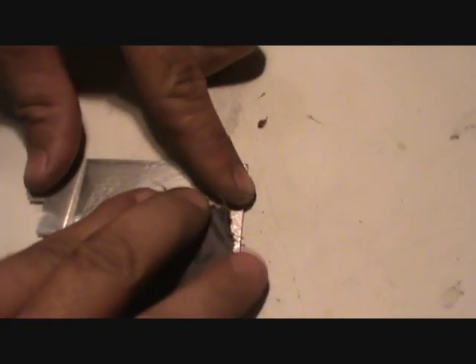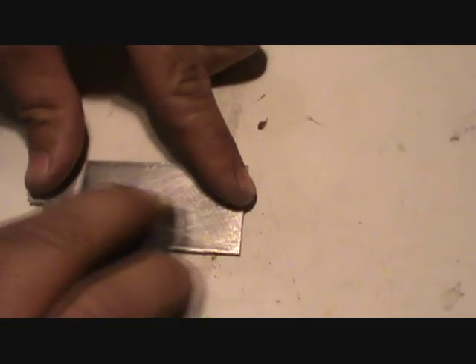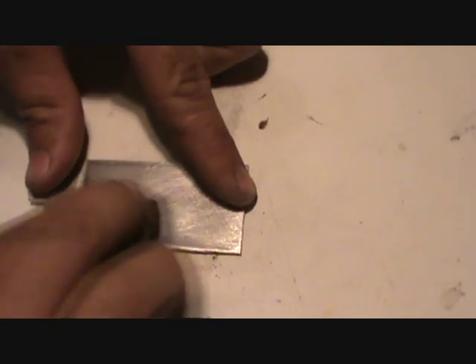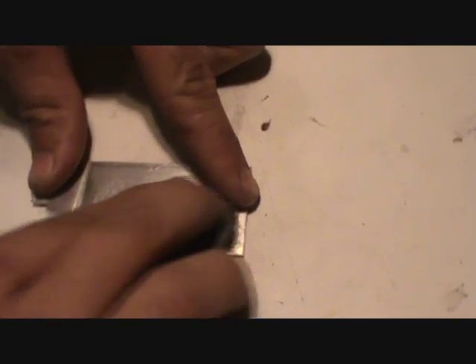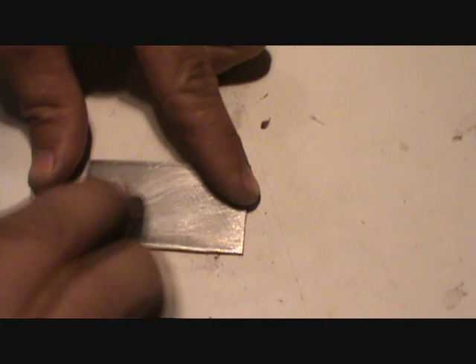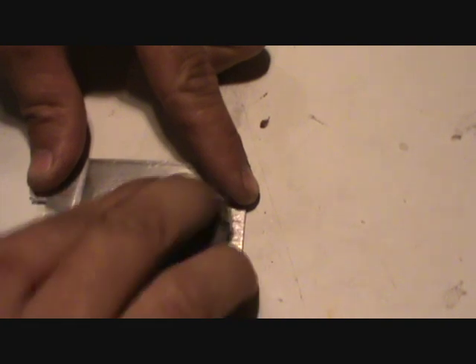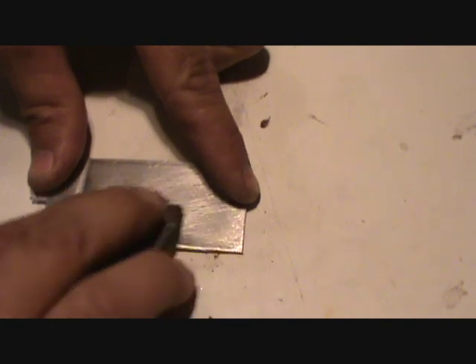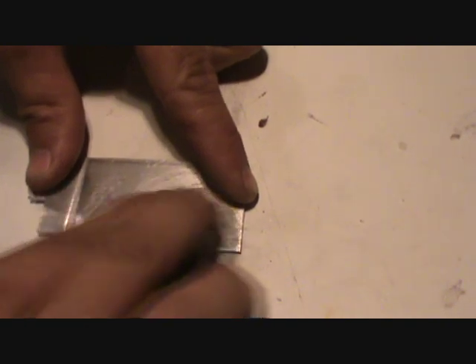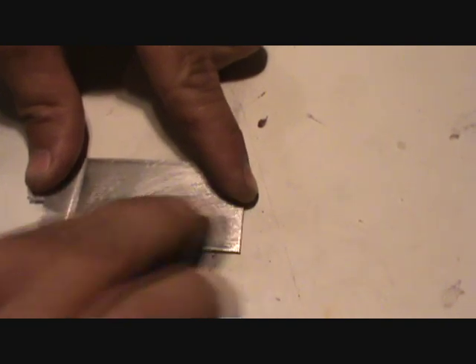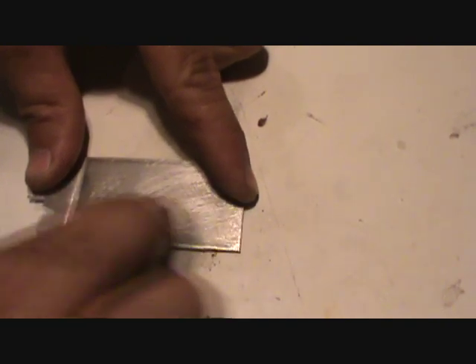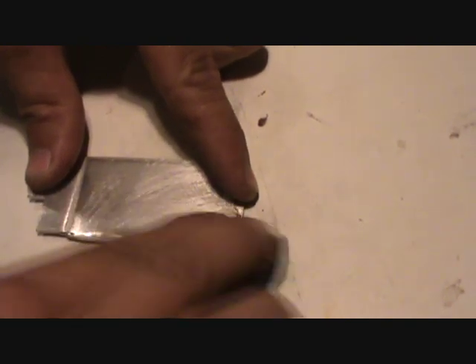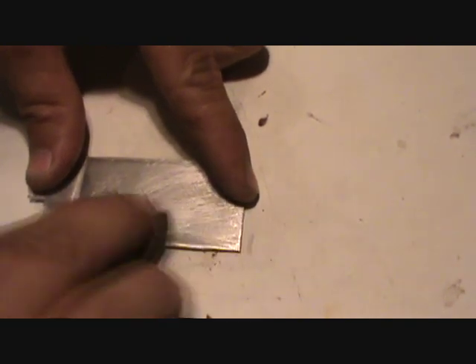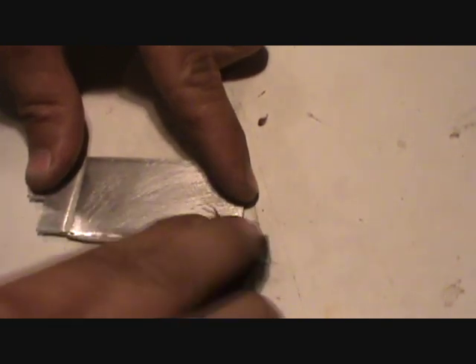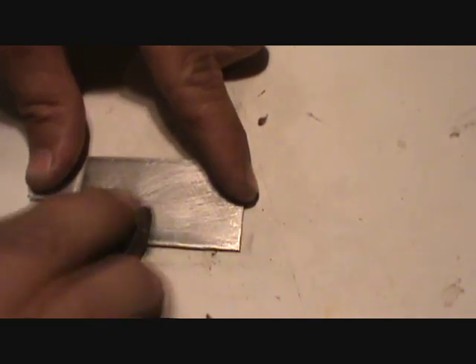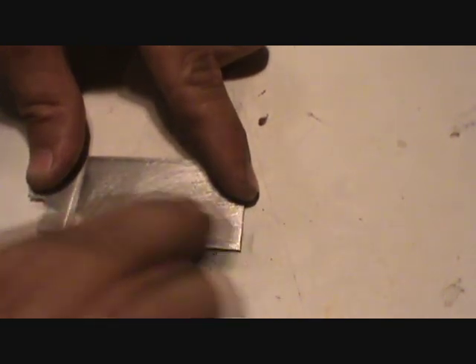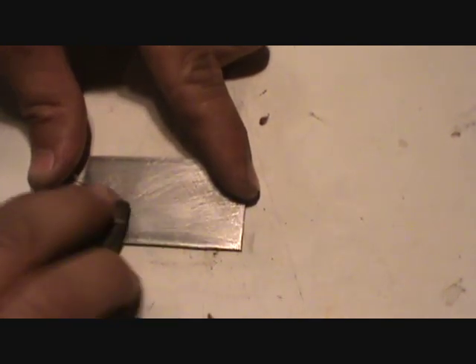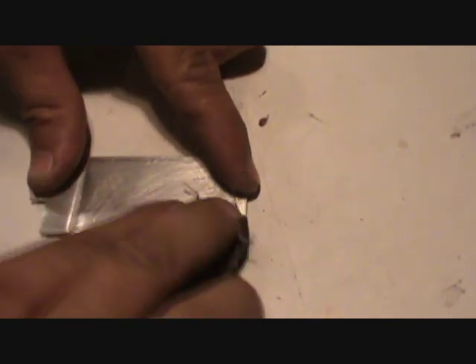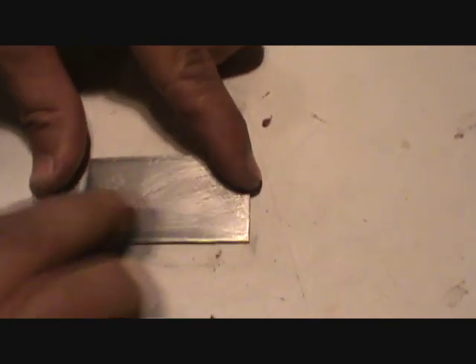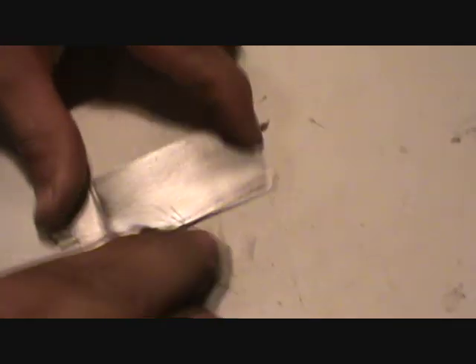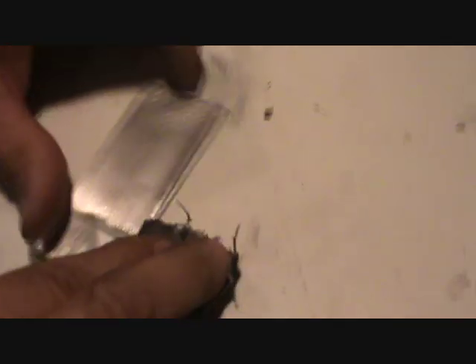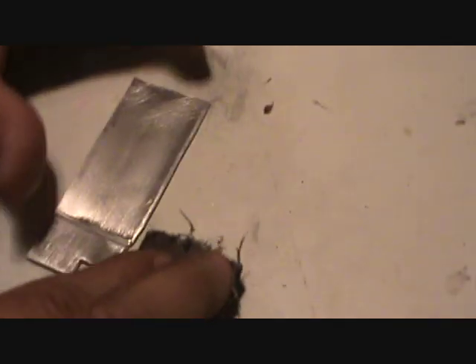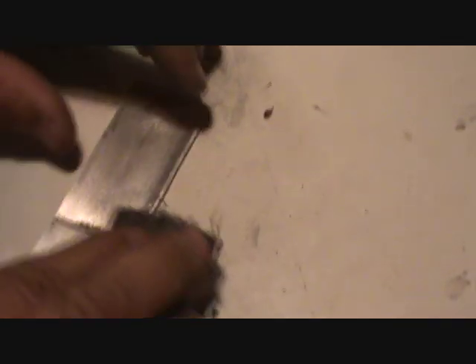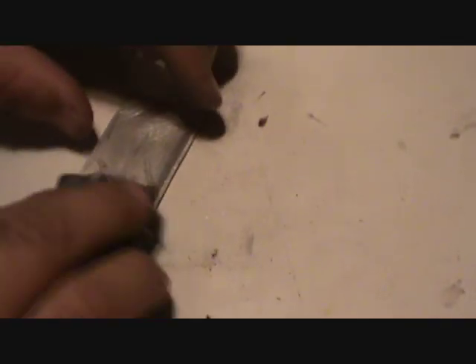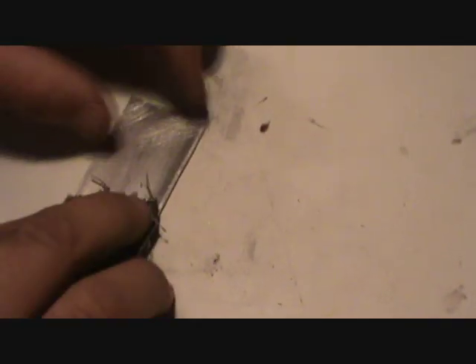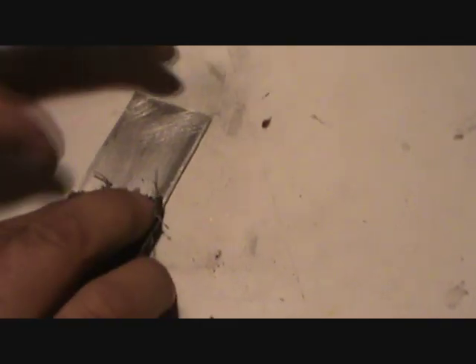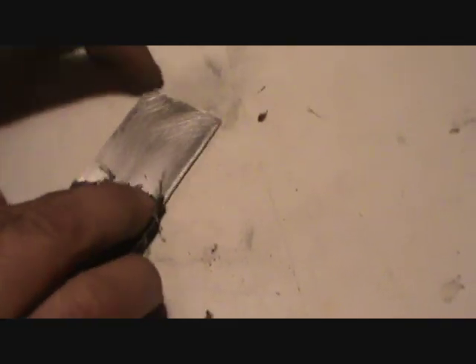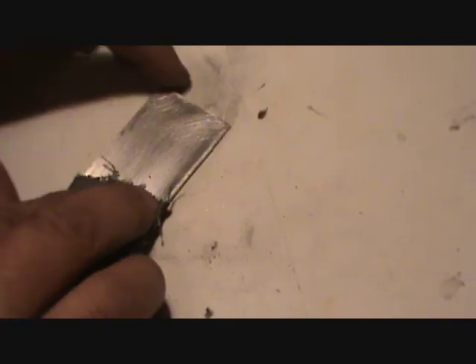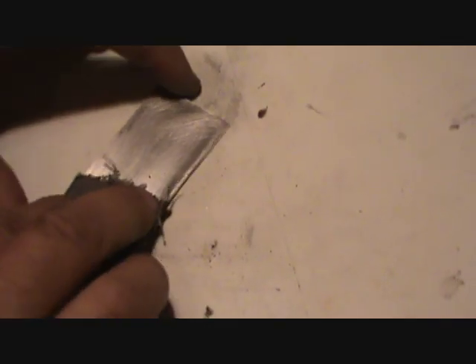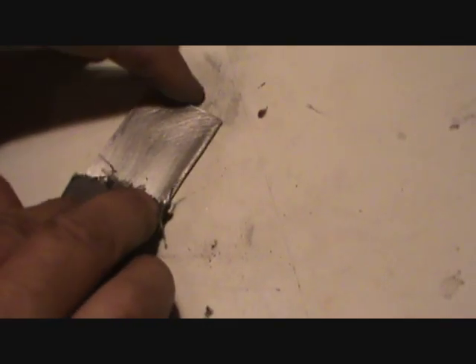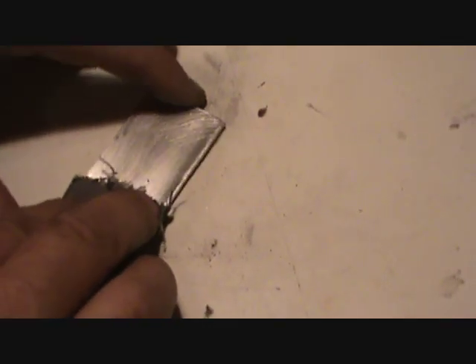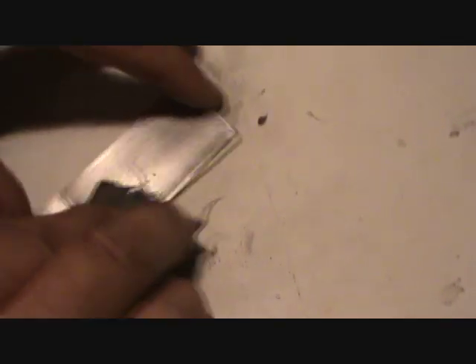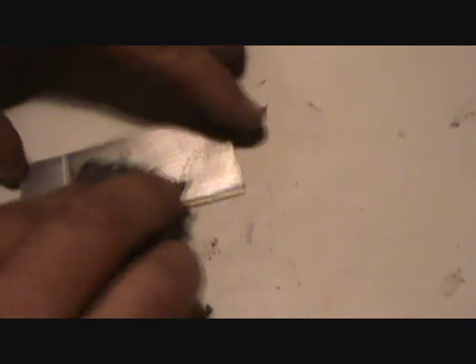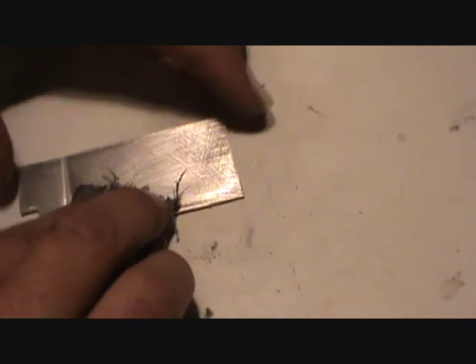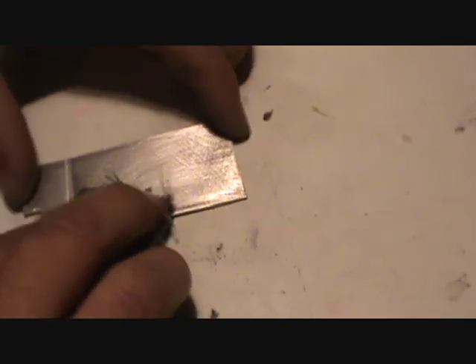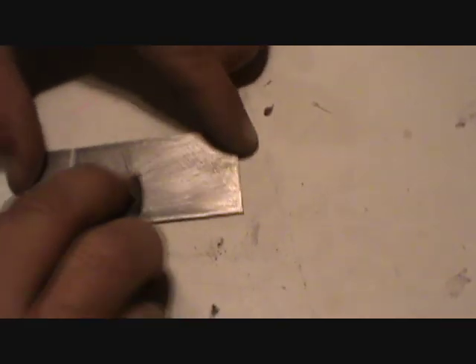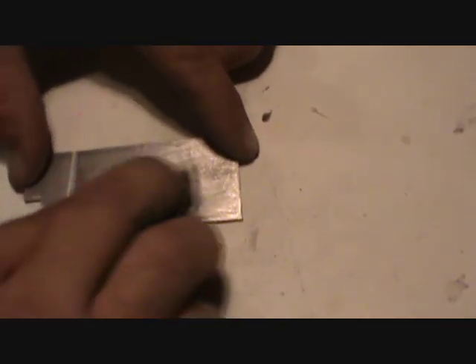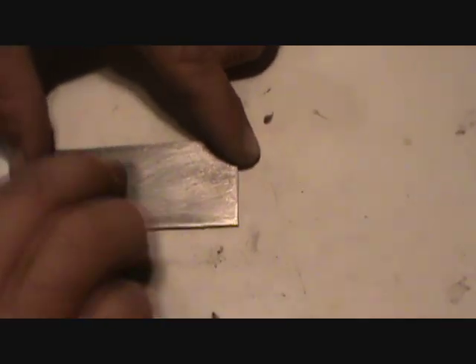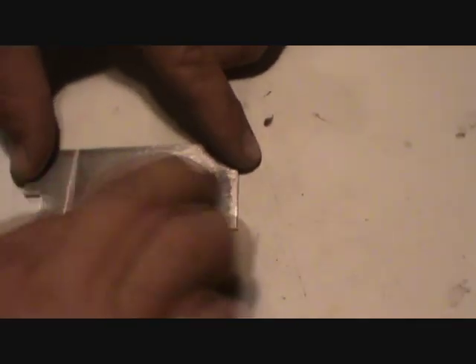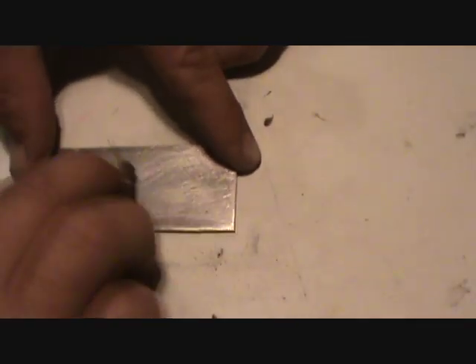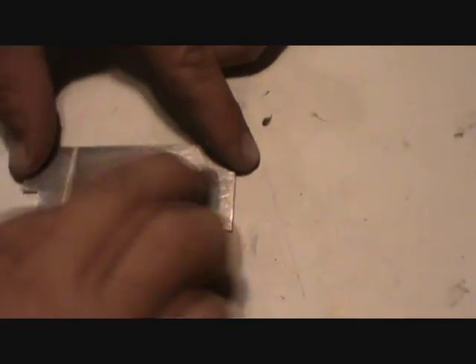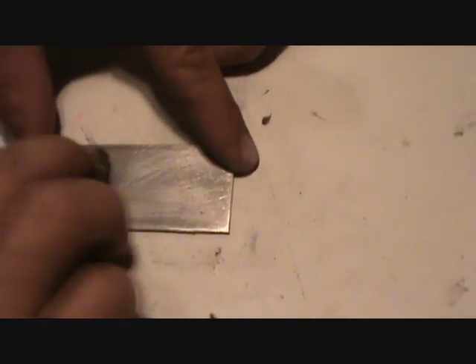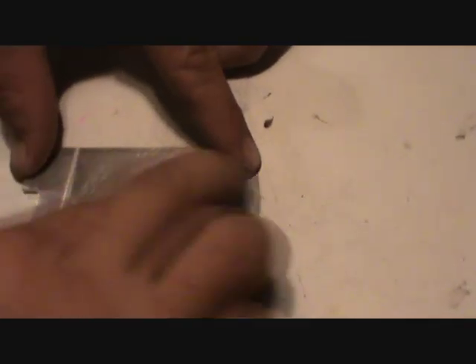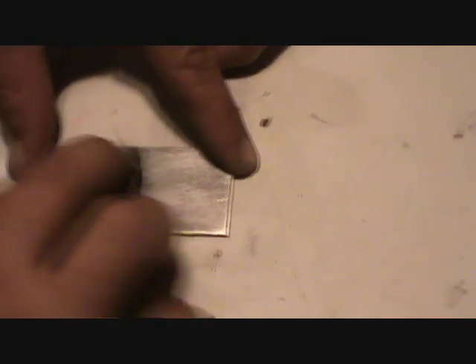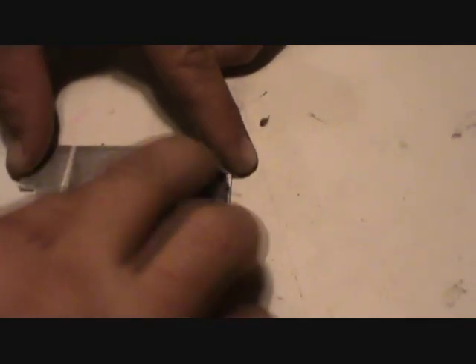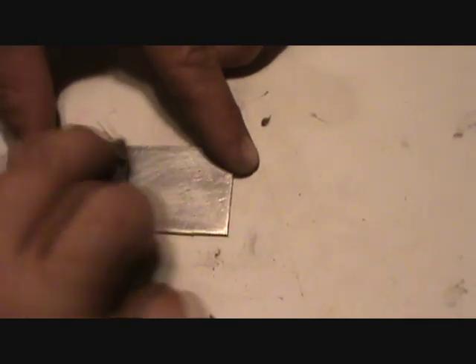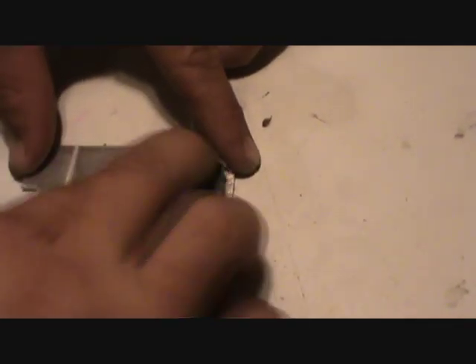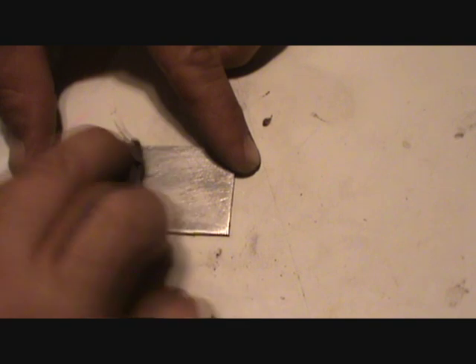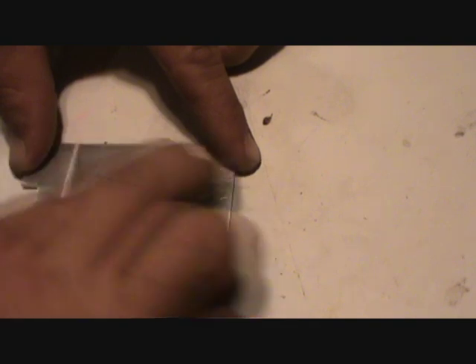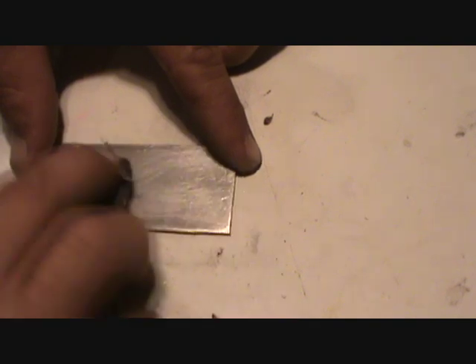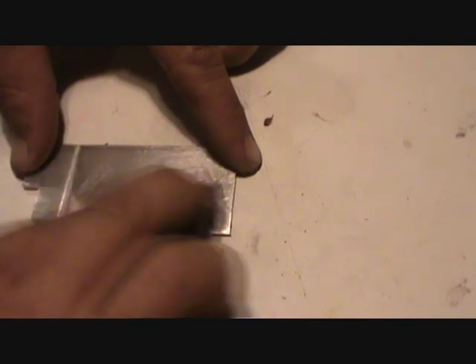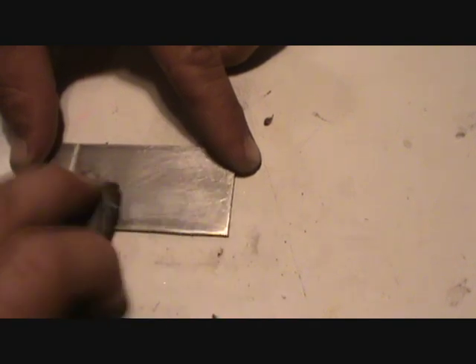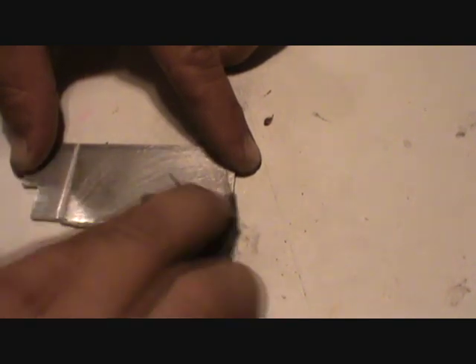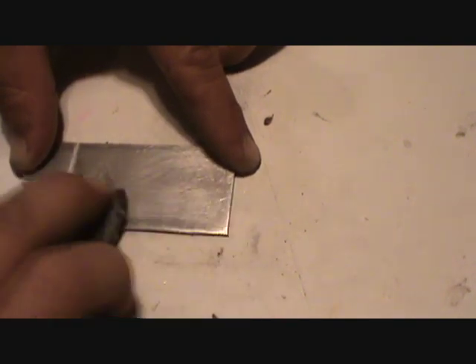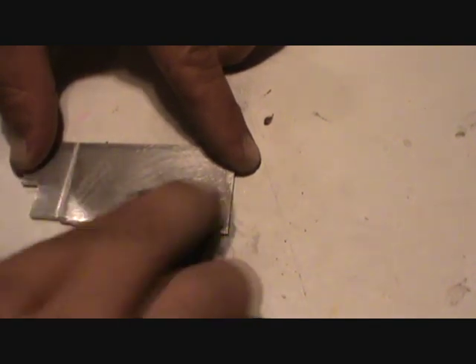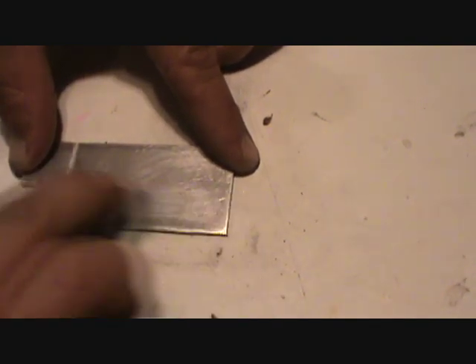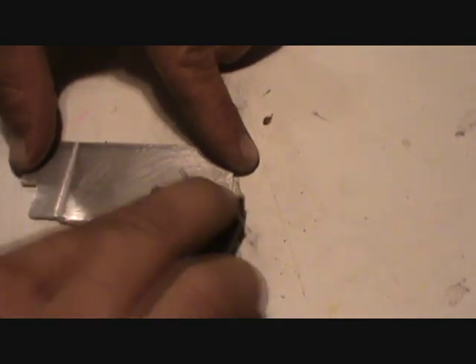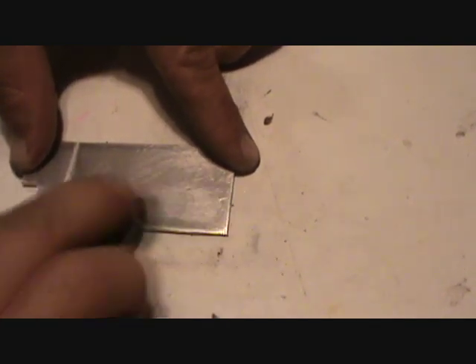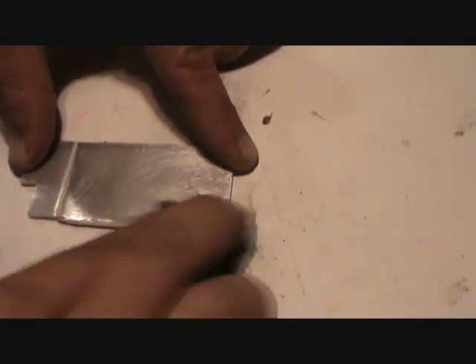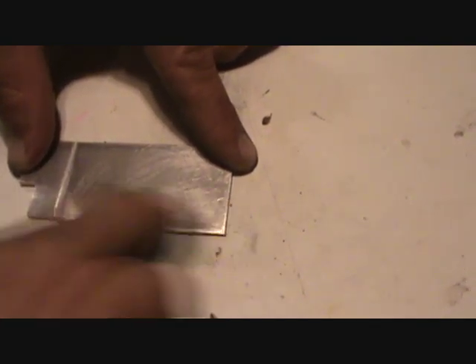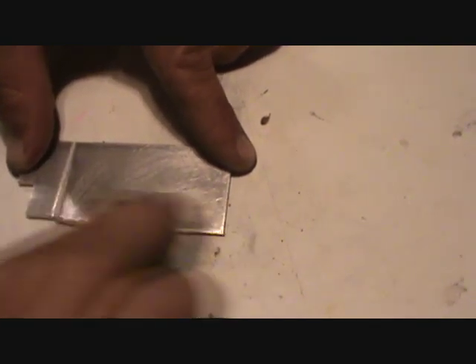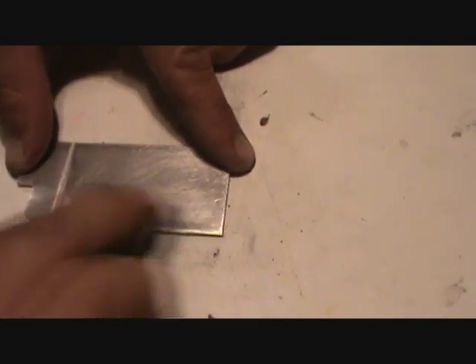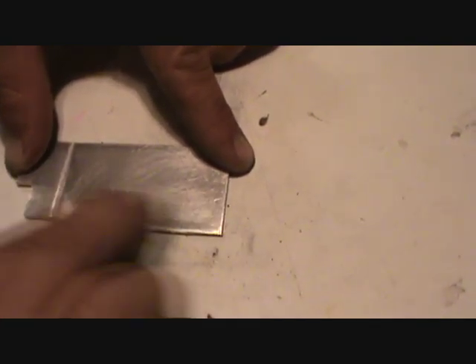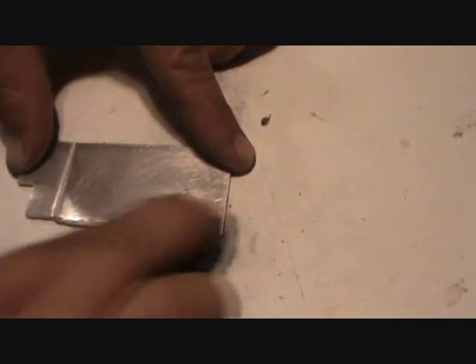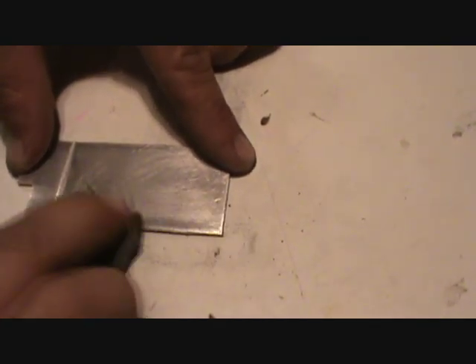Just make sure you sand the surface of the metal real good so everything adheres real good. Might be like individual crystals growing over time.